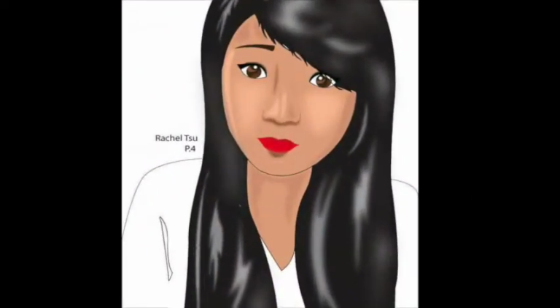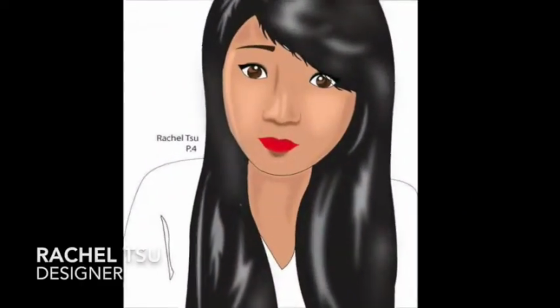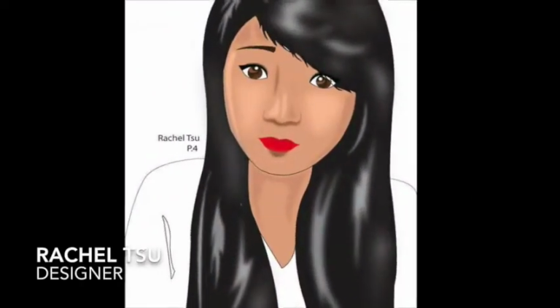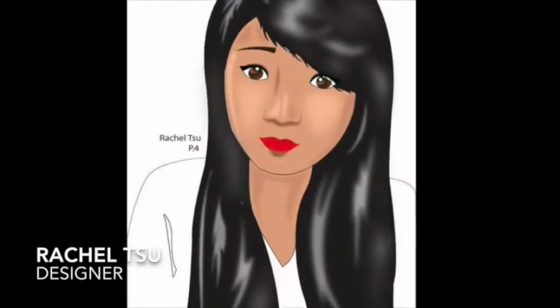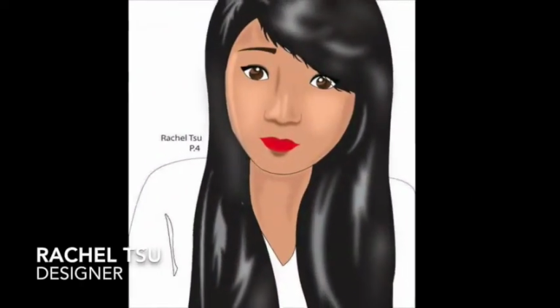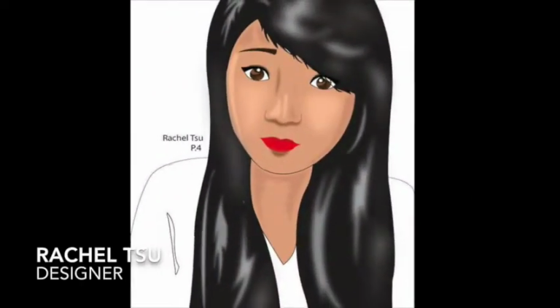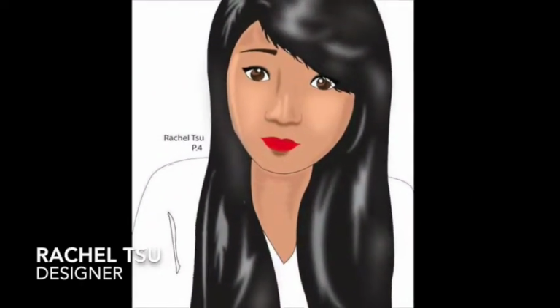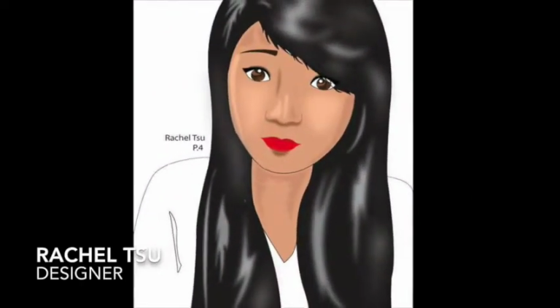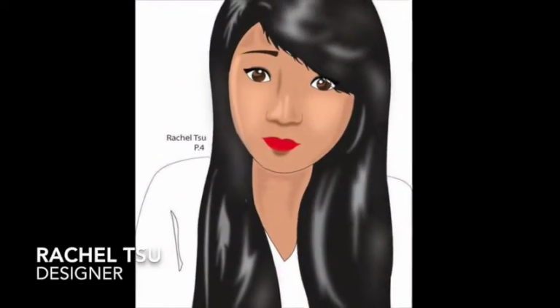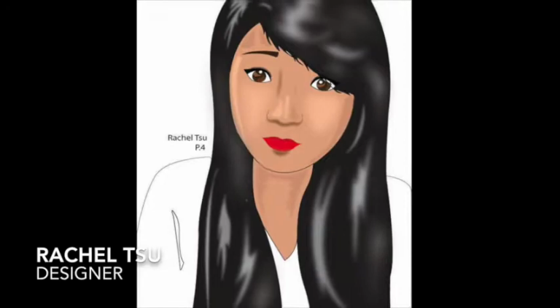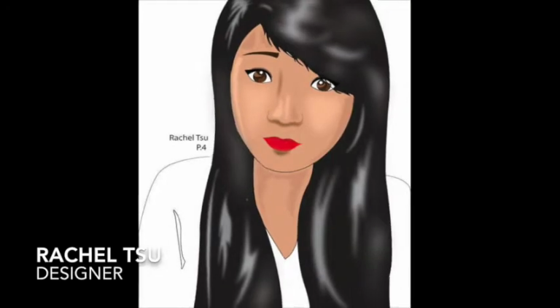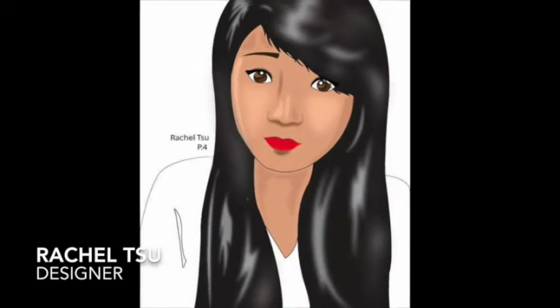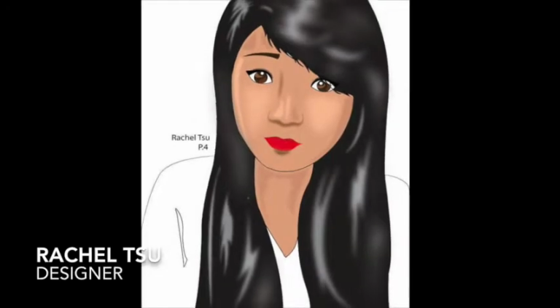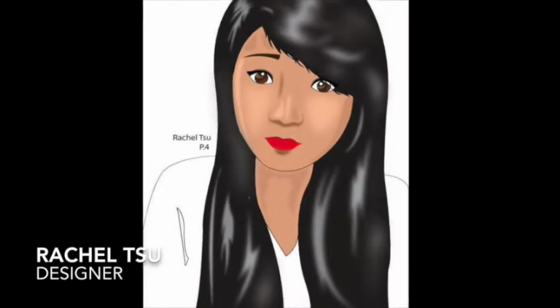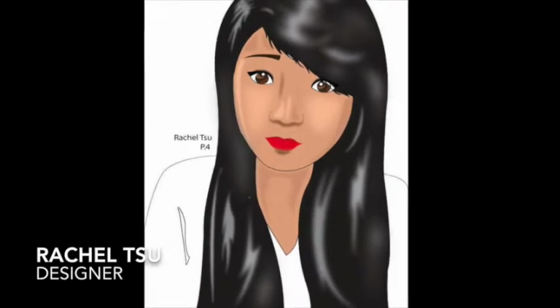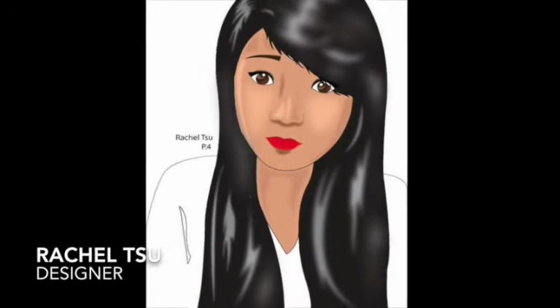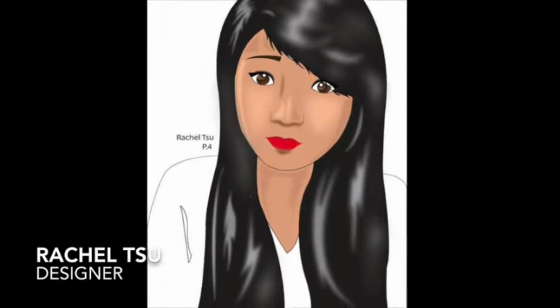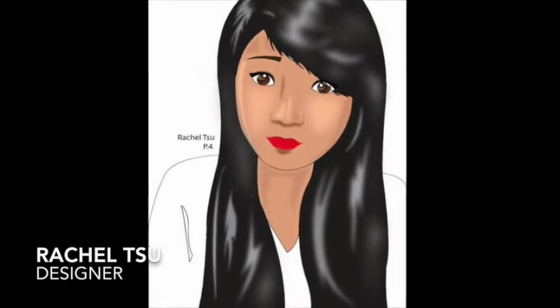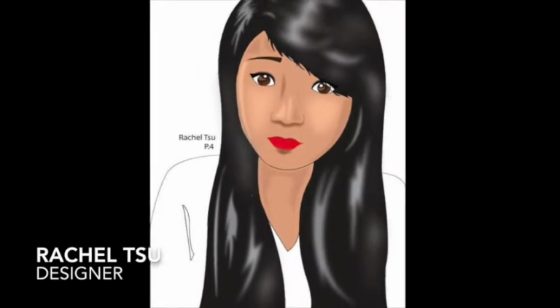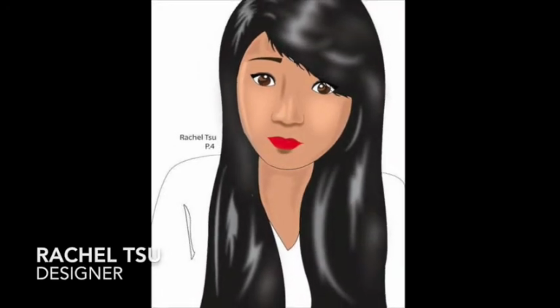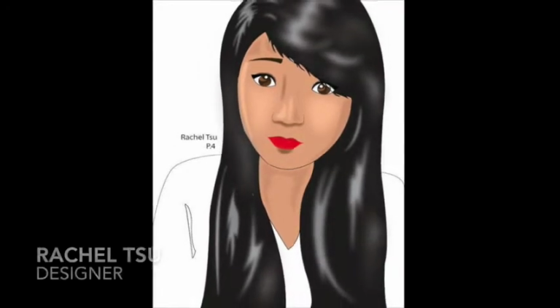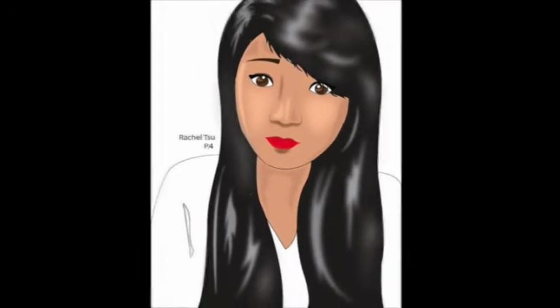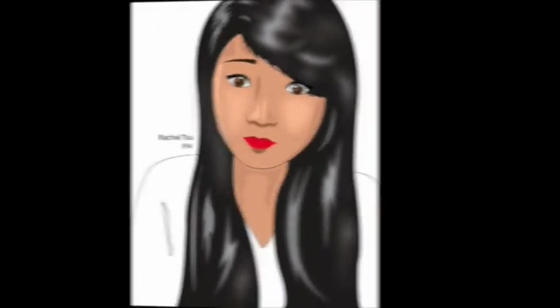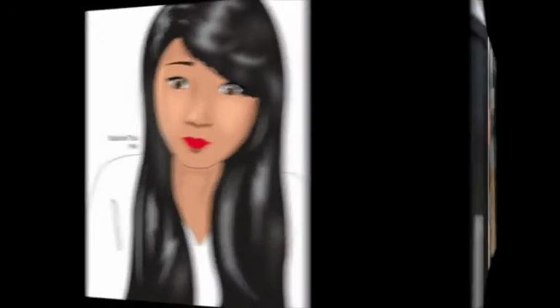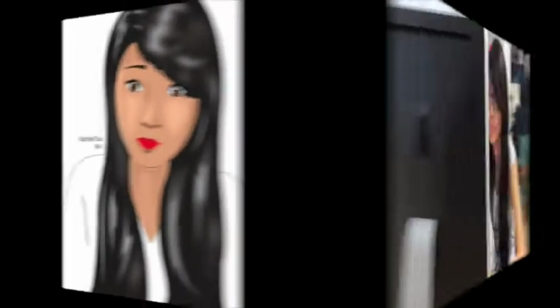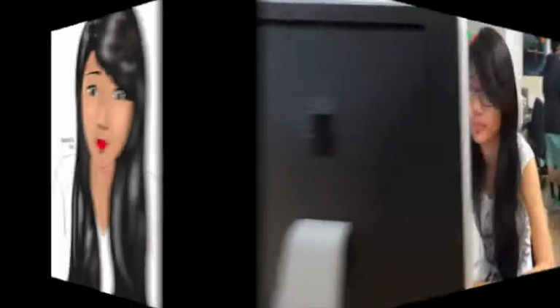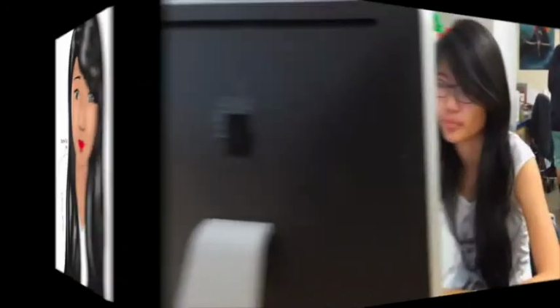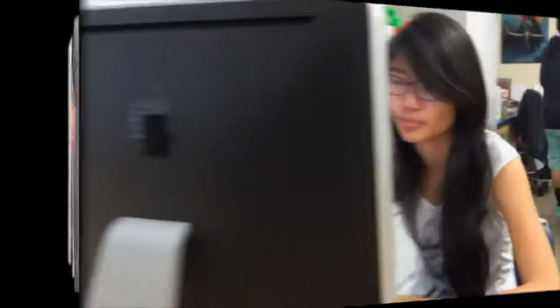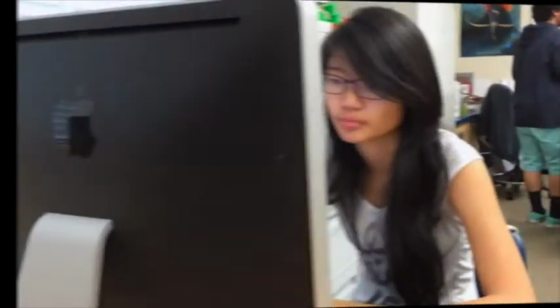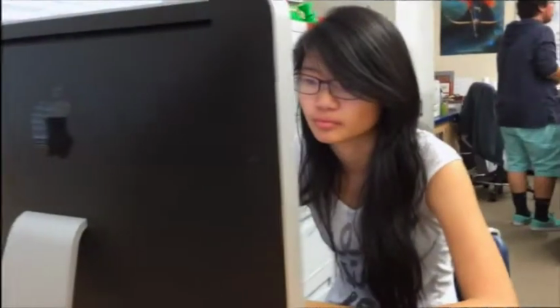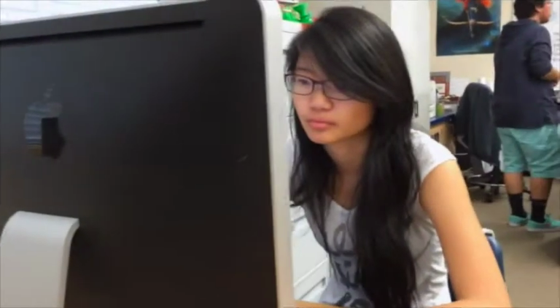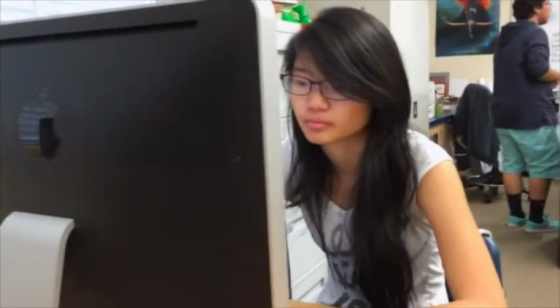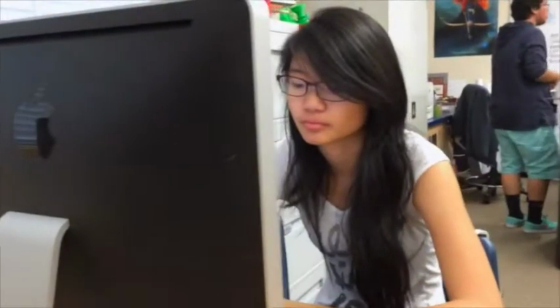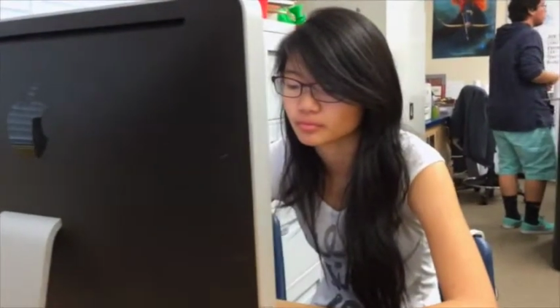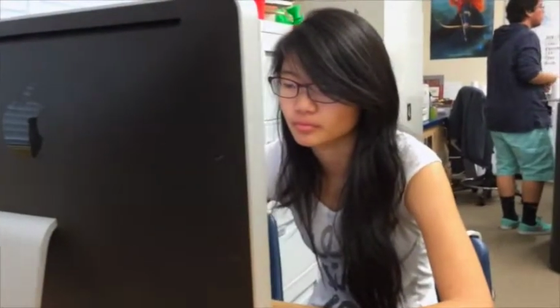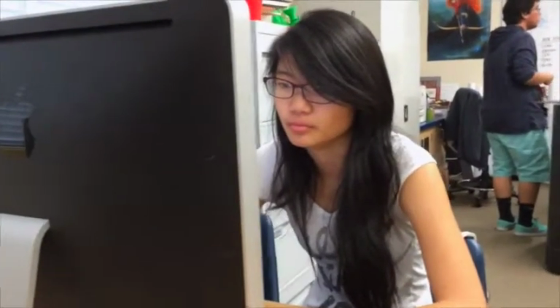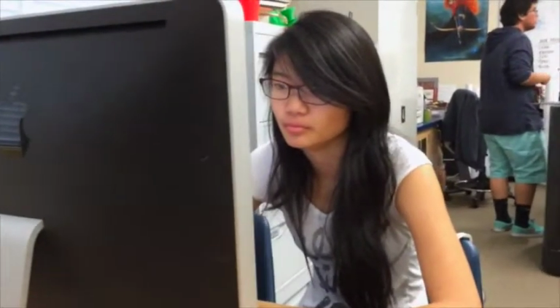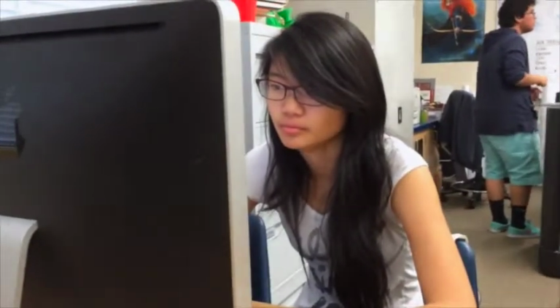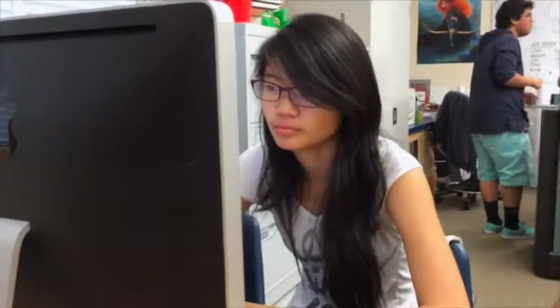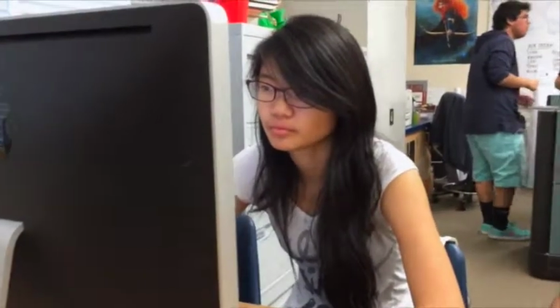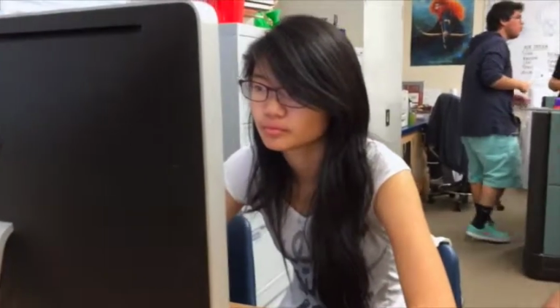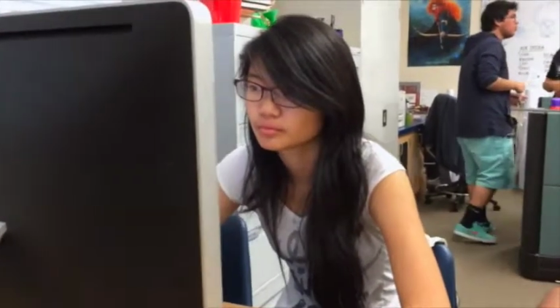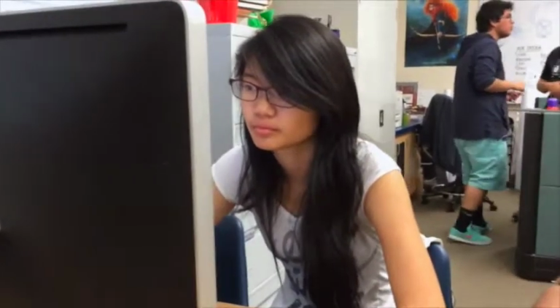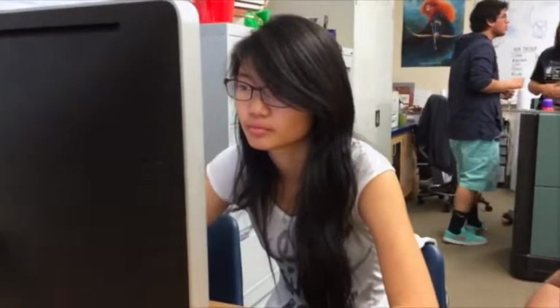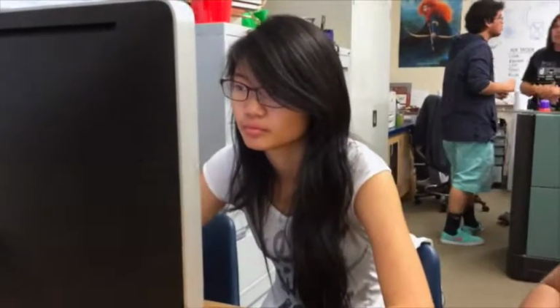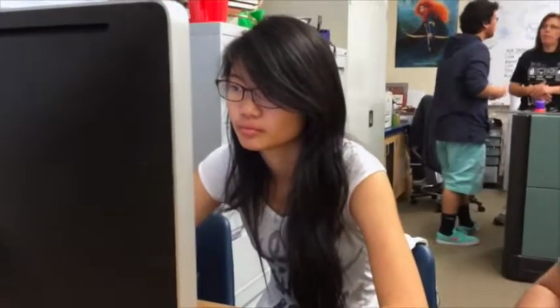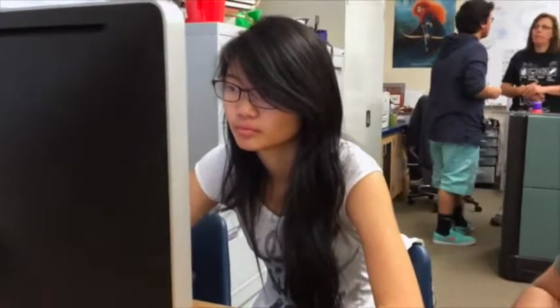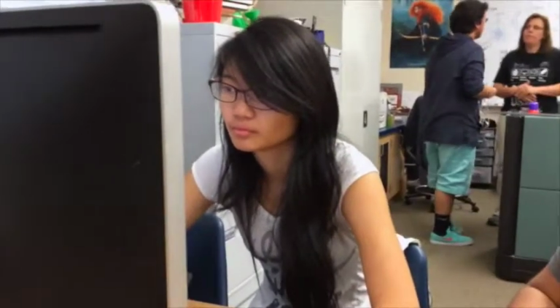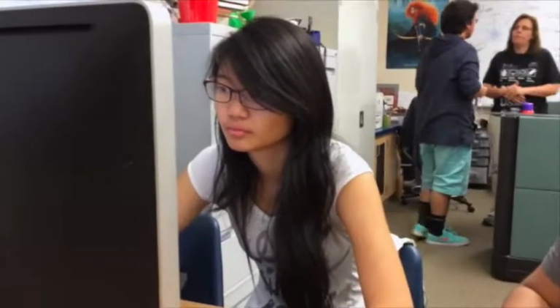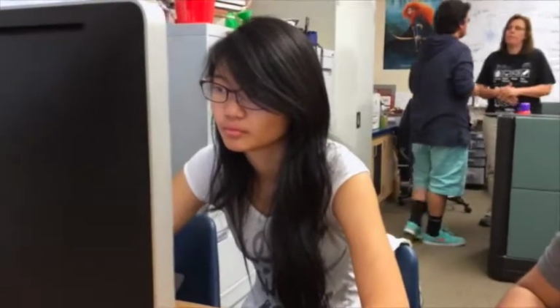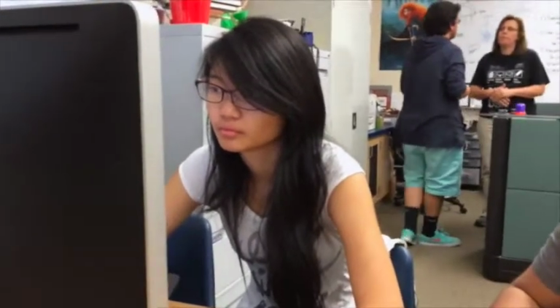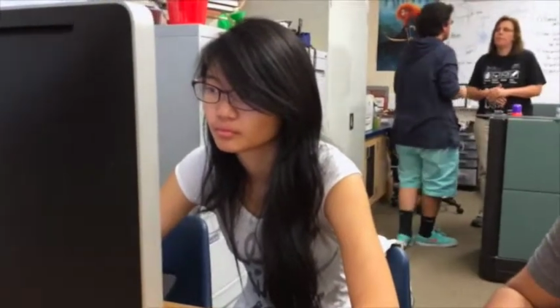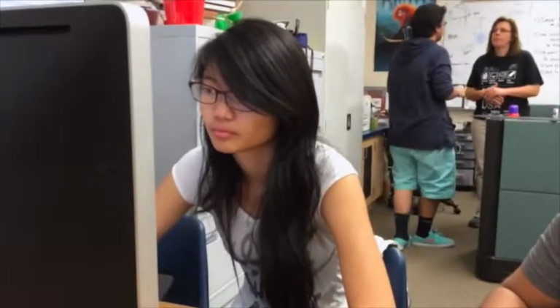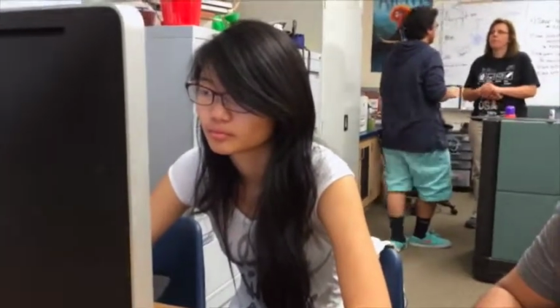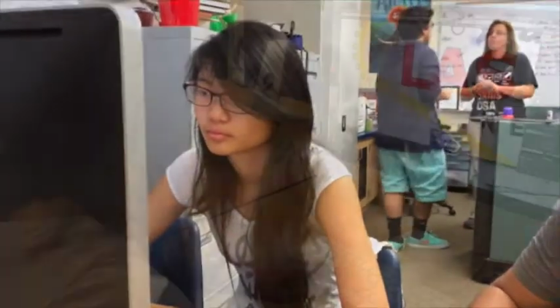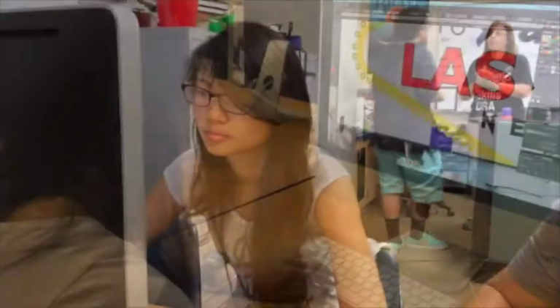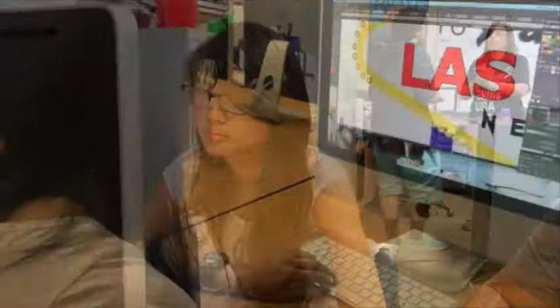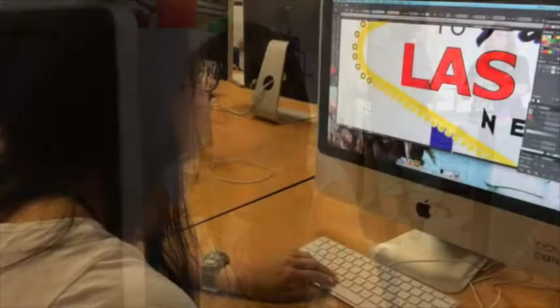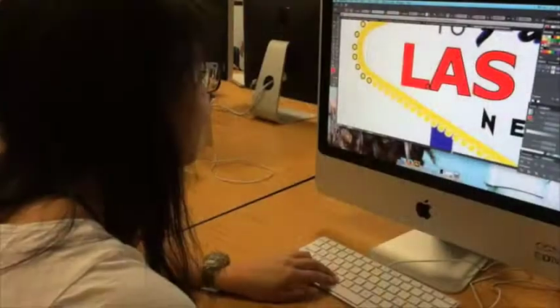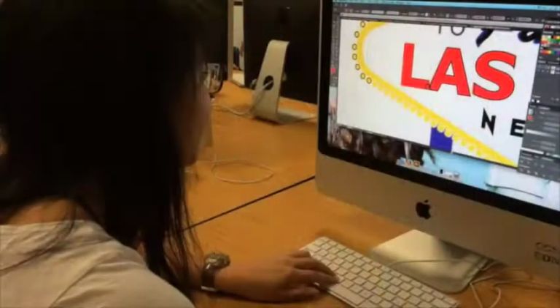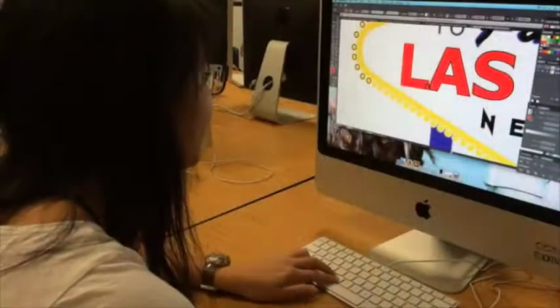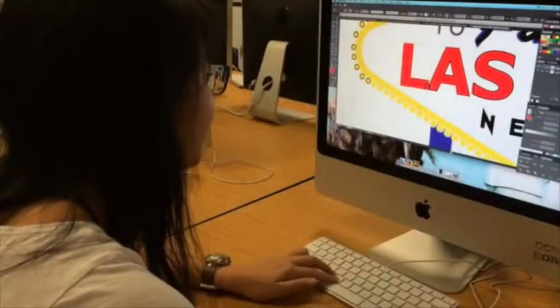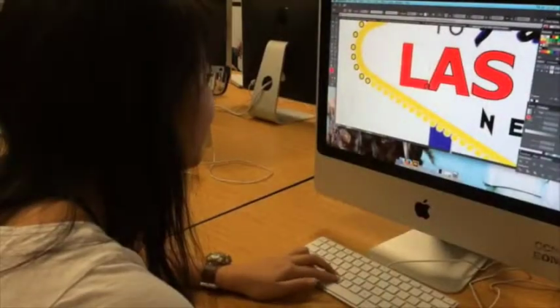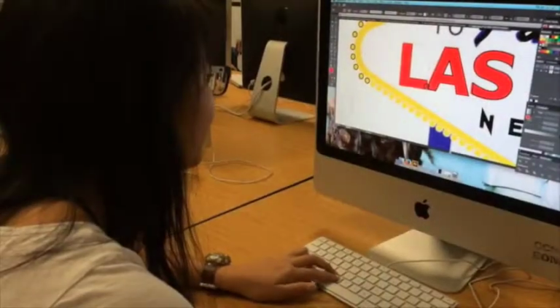I'm Rachel and I like working with colors, just finding what looks good. Color is what makes our world a beautiful place.